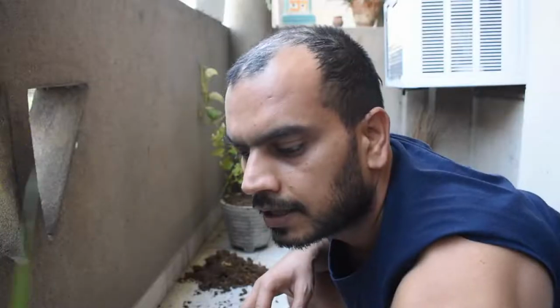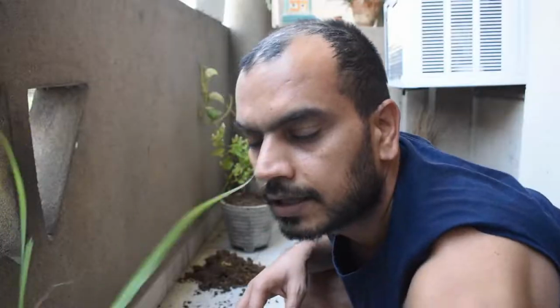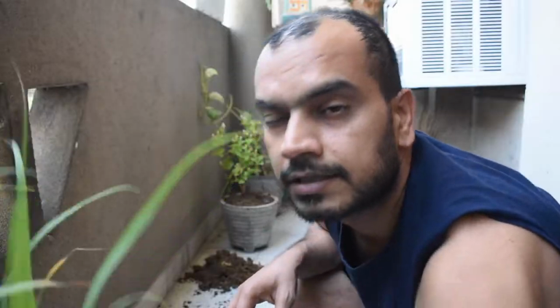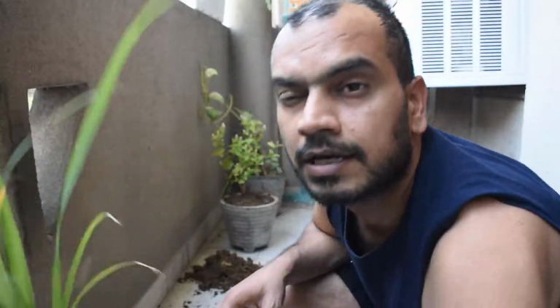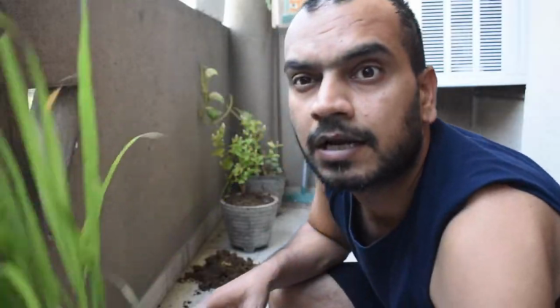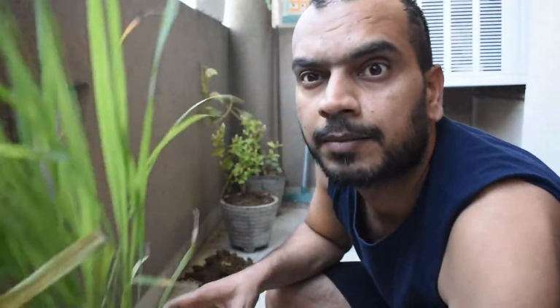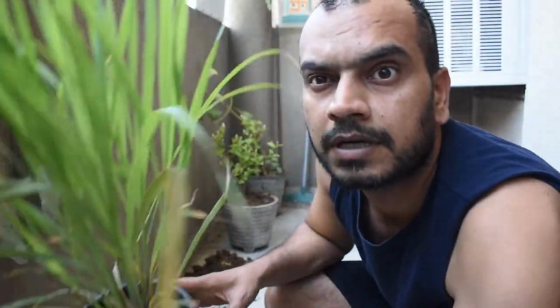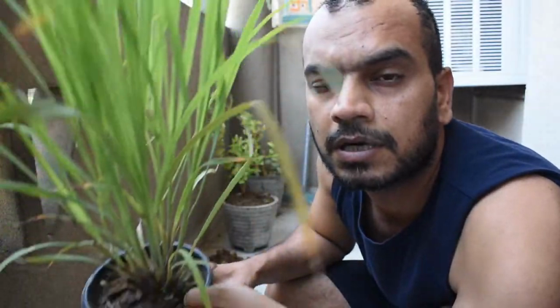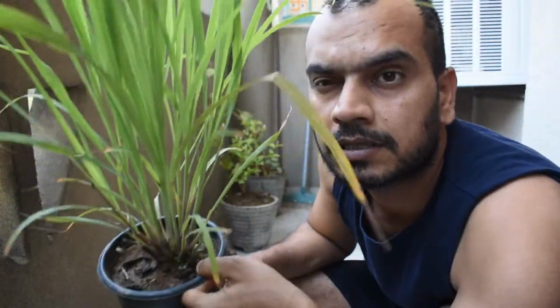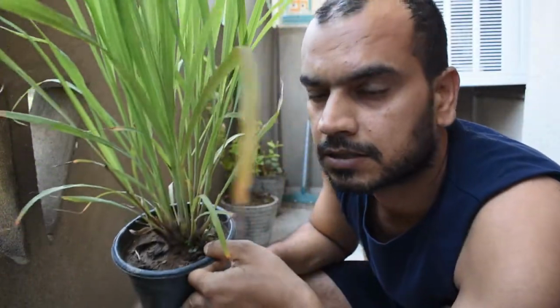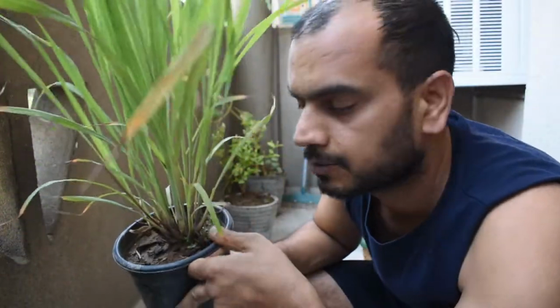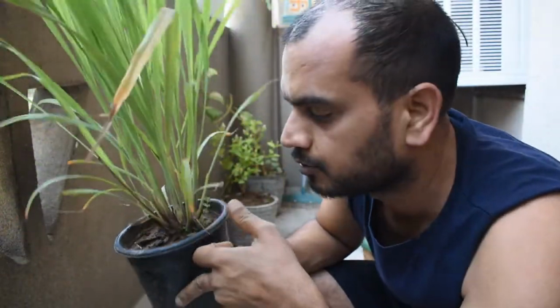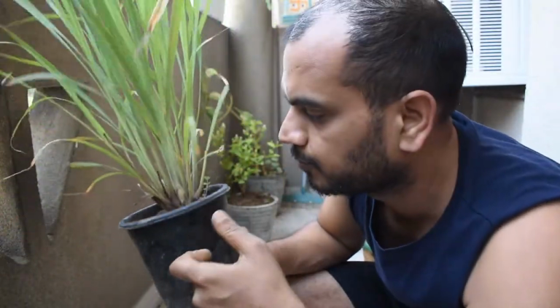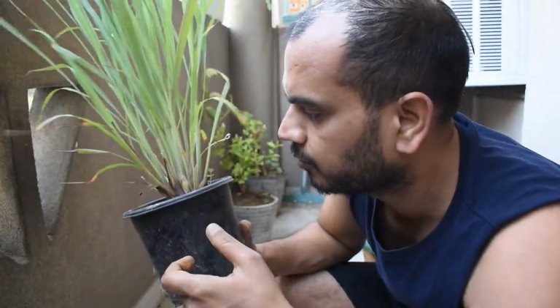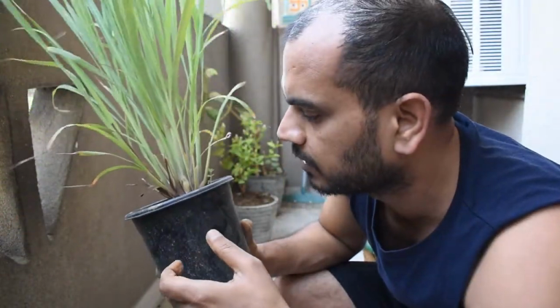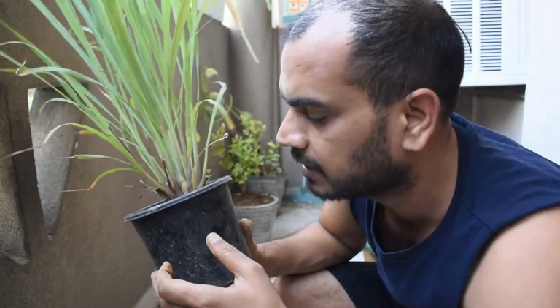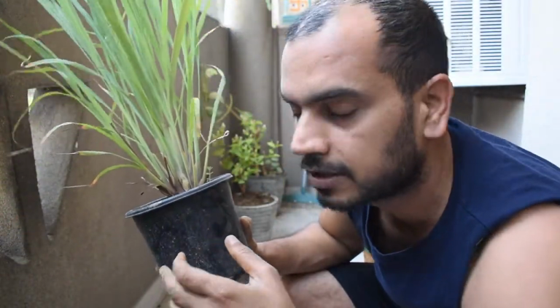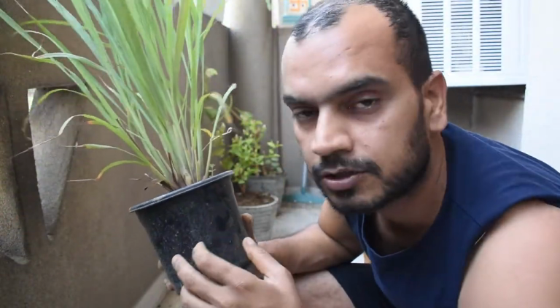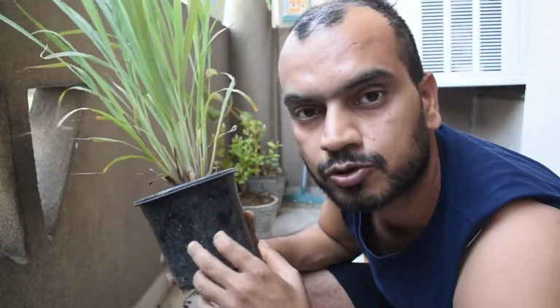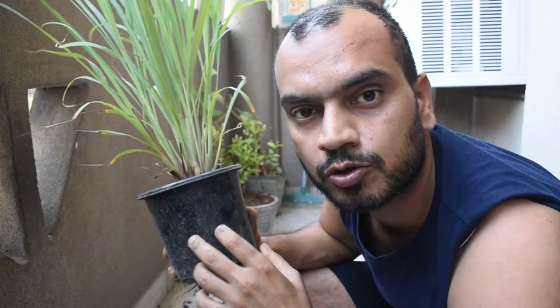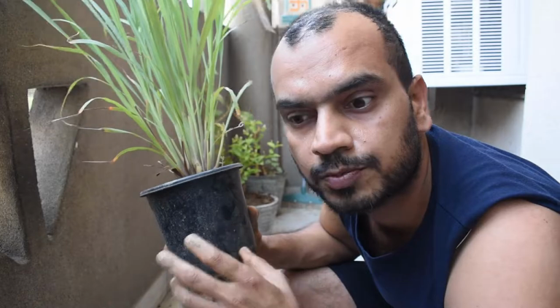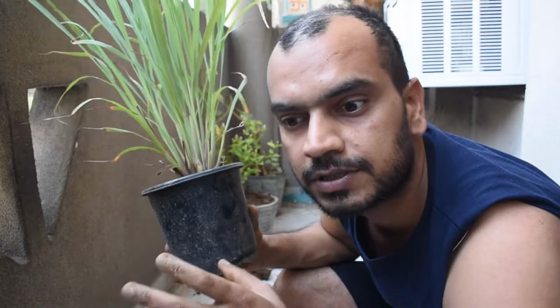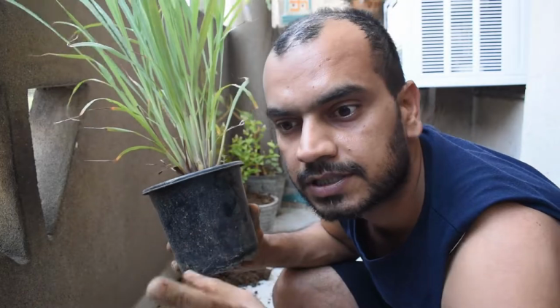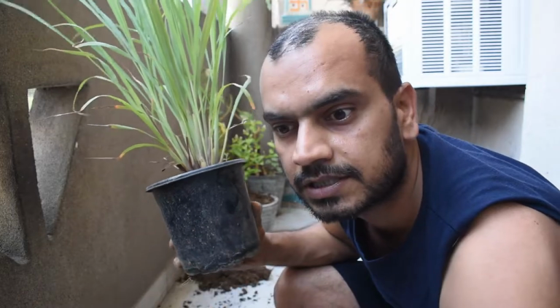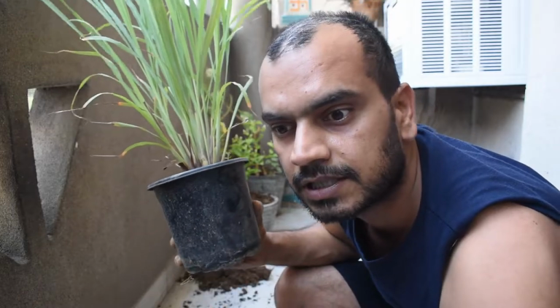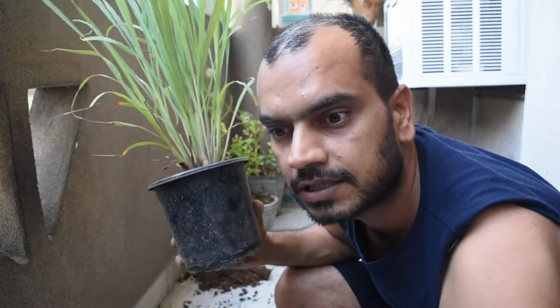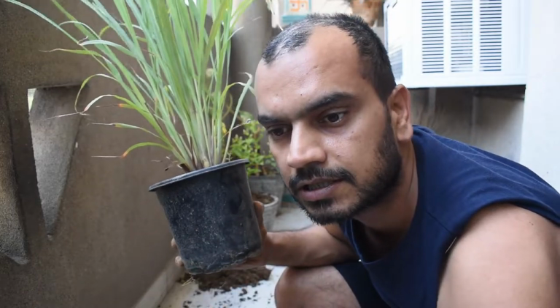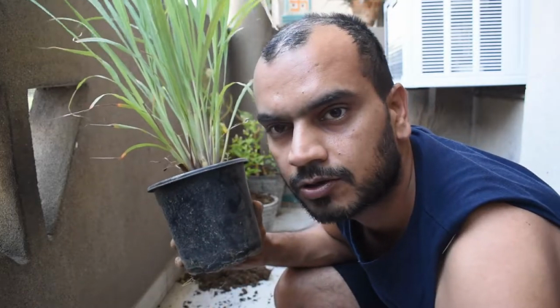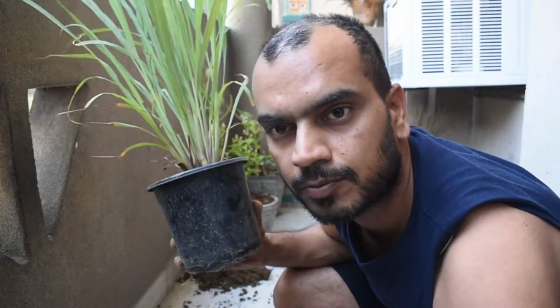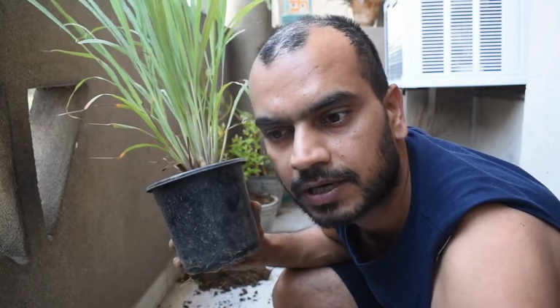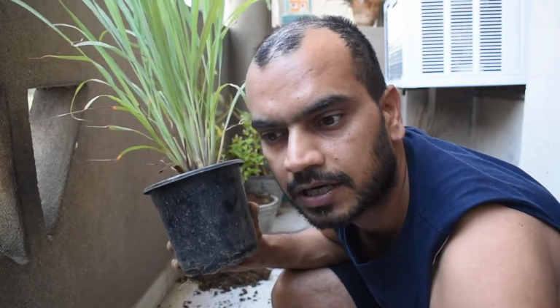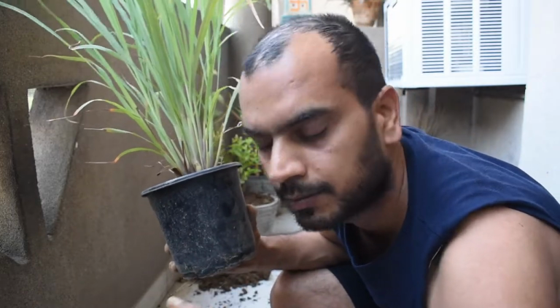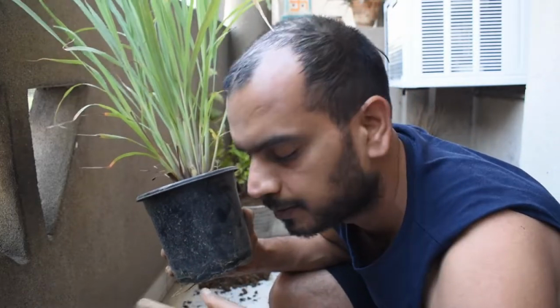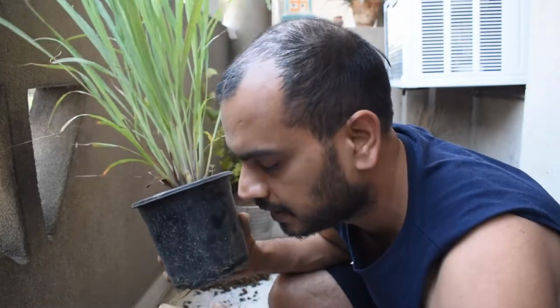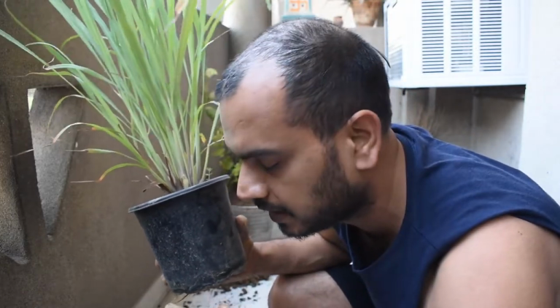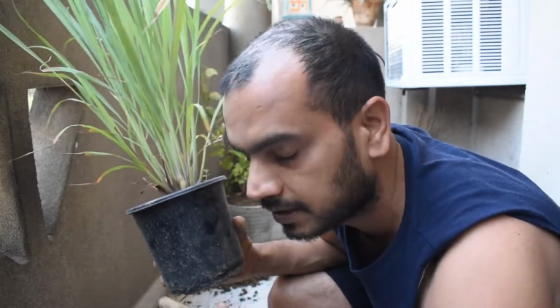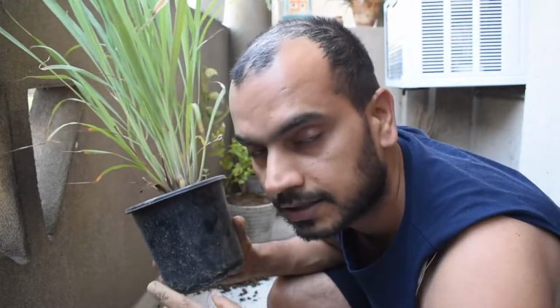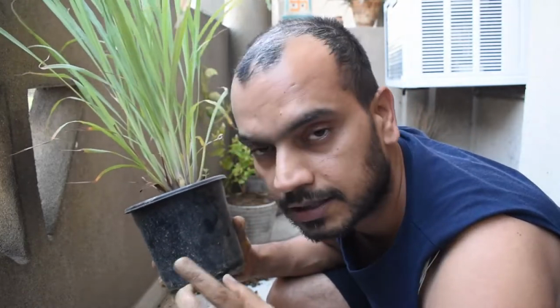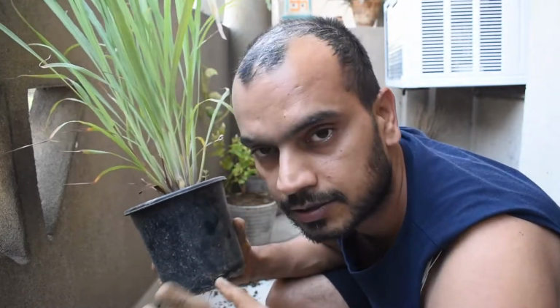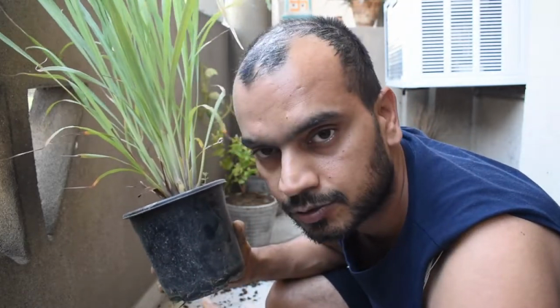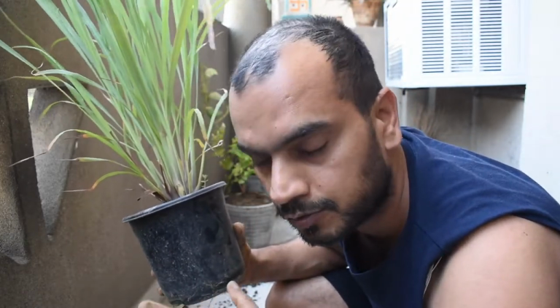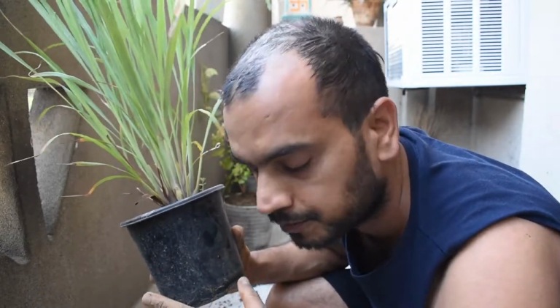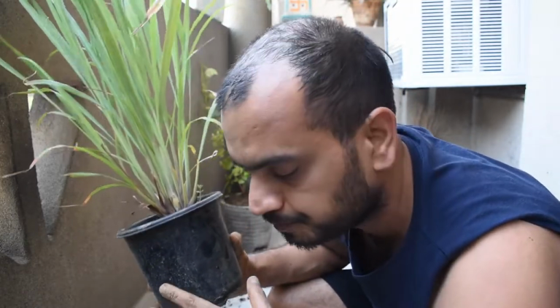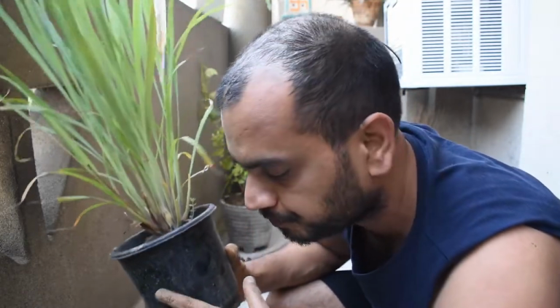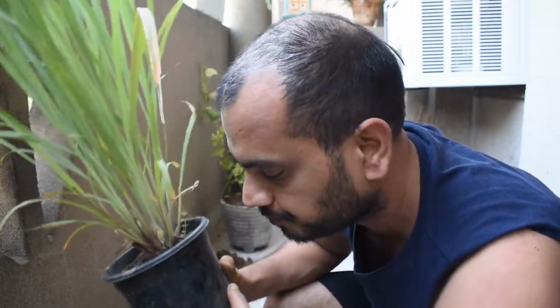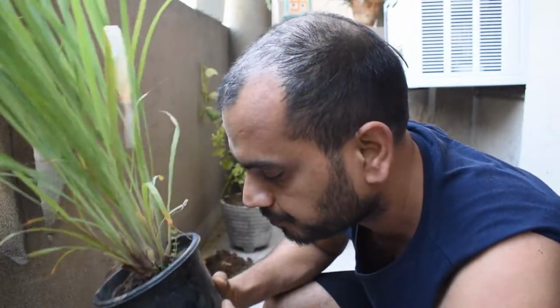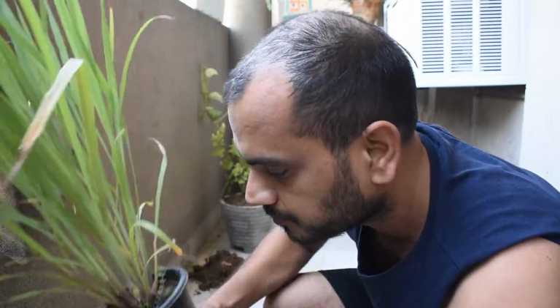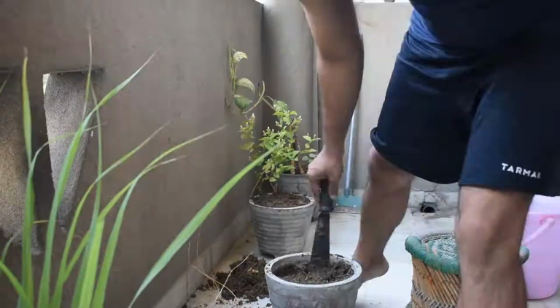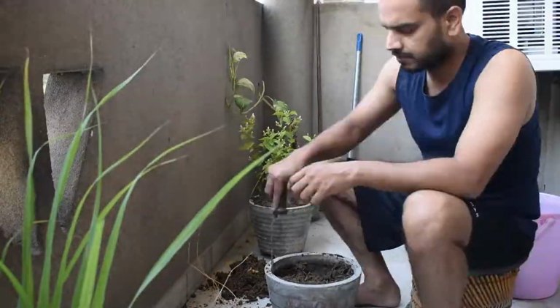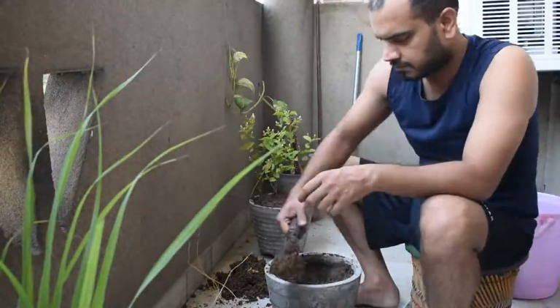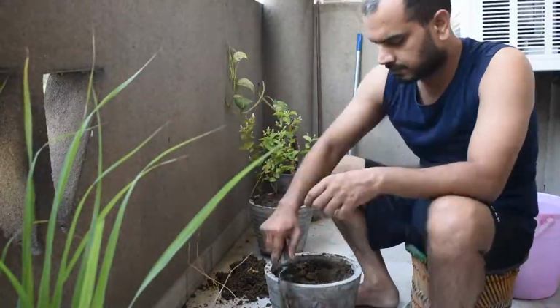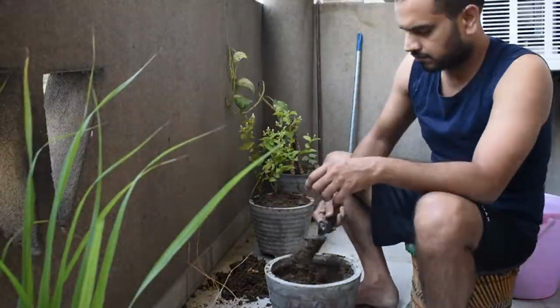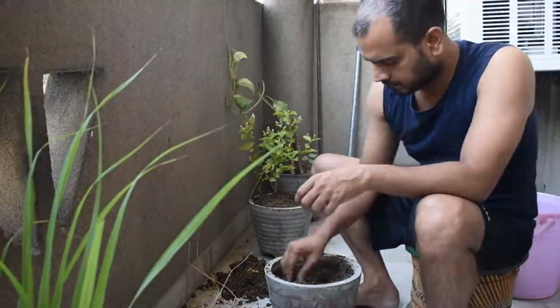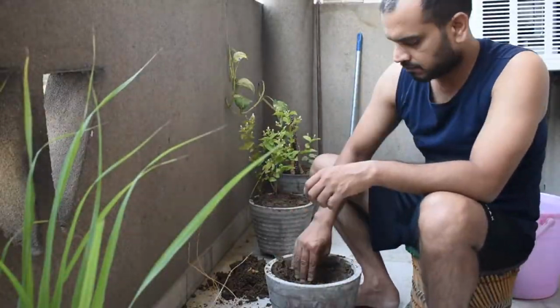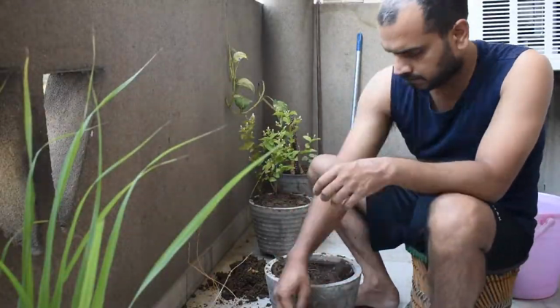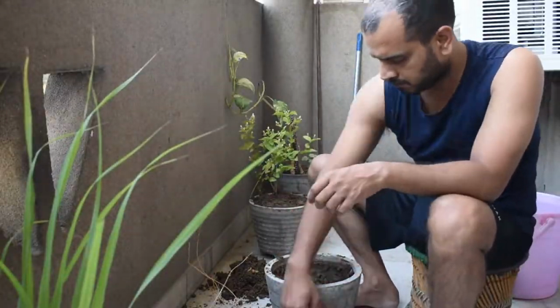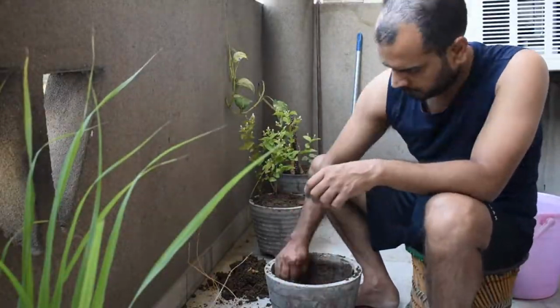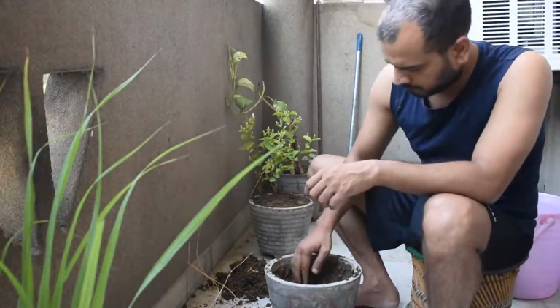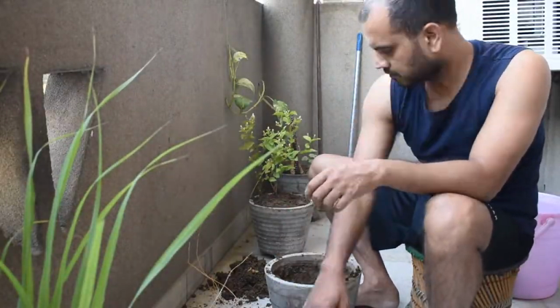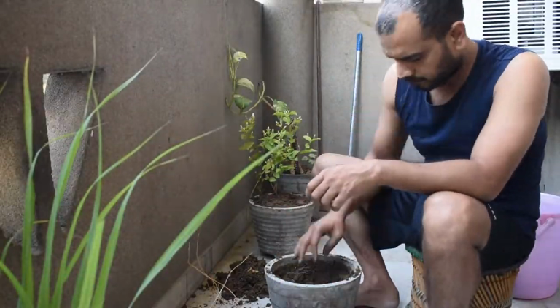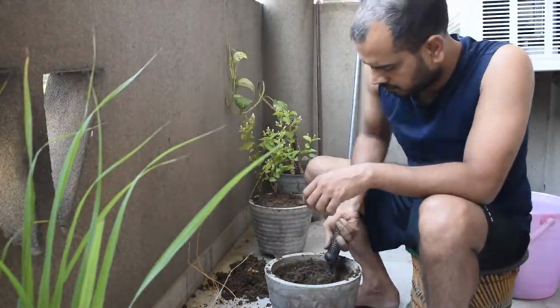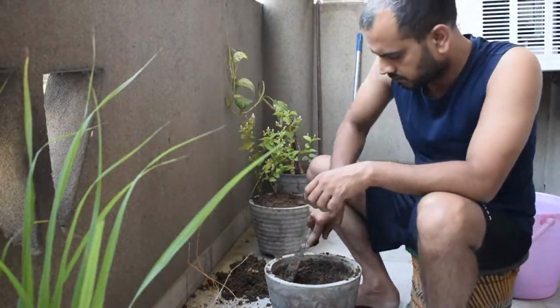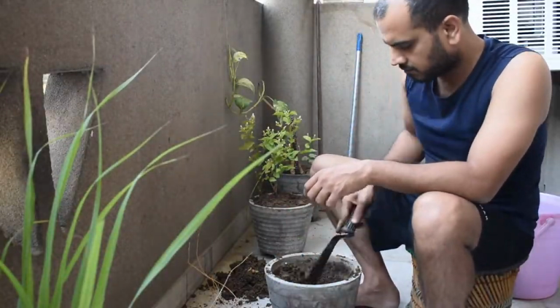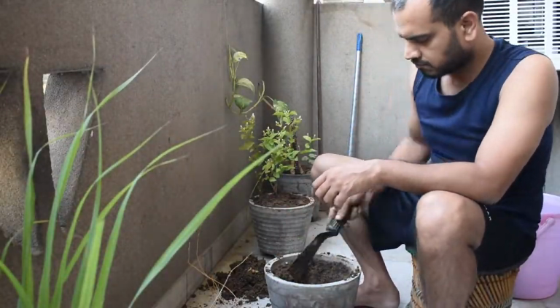This is the lemon grass. We will transfer it and put this pot into a larger pot.